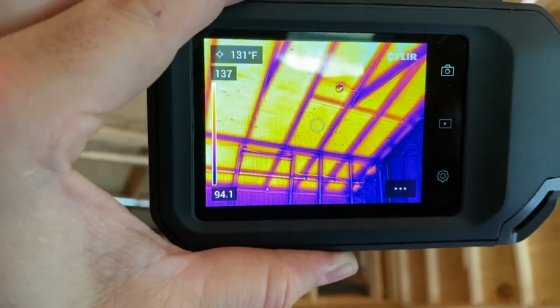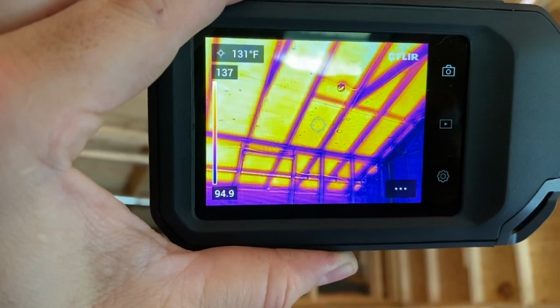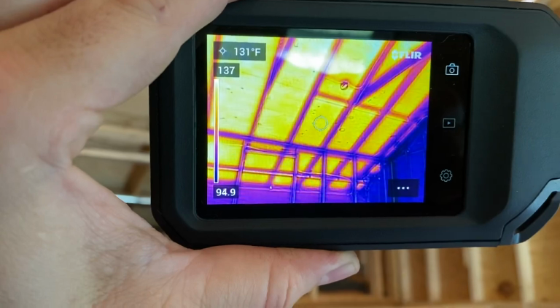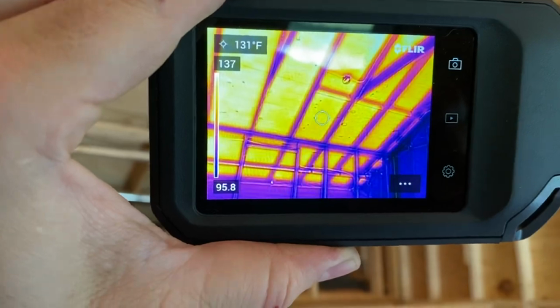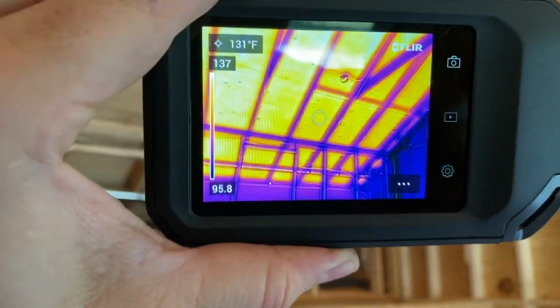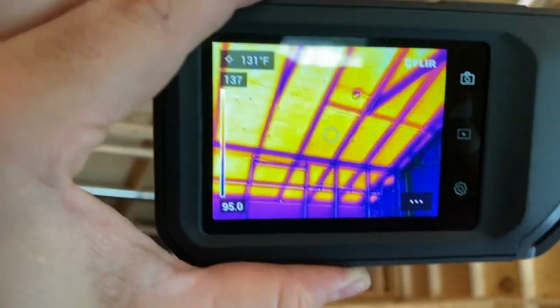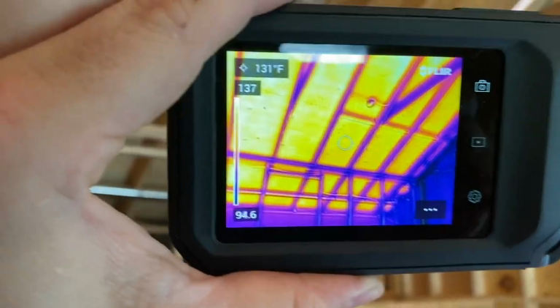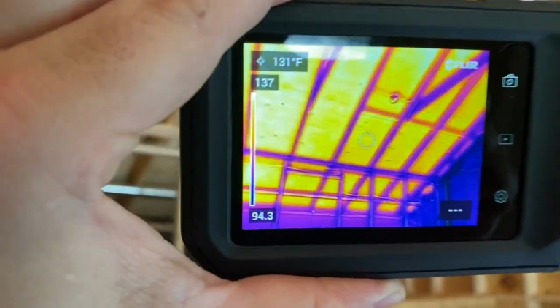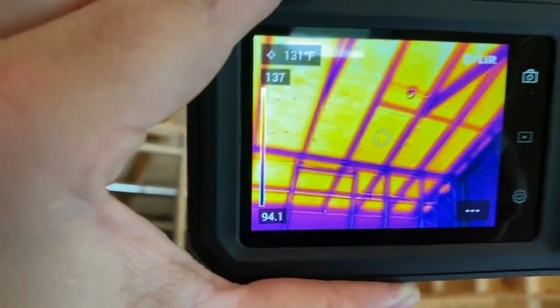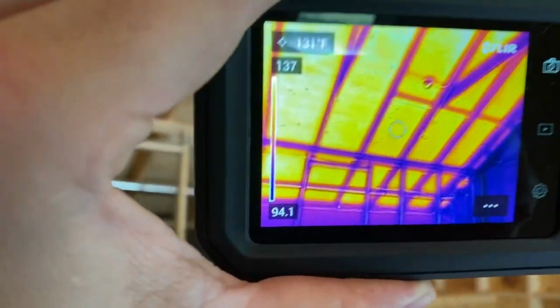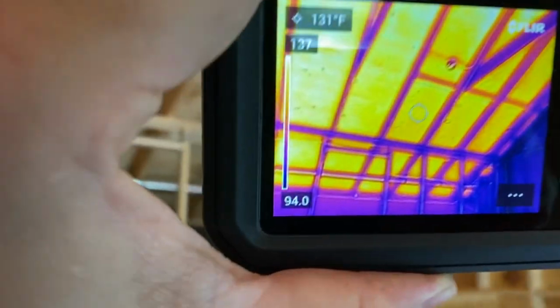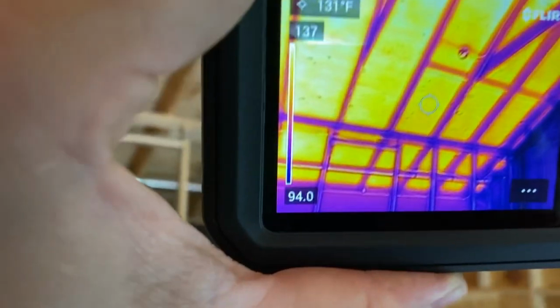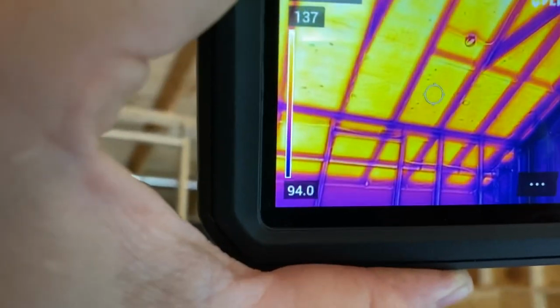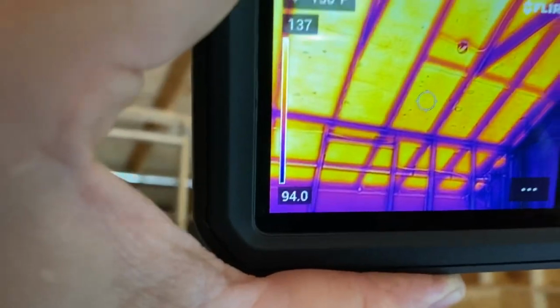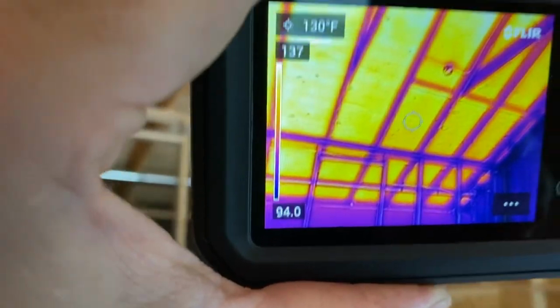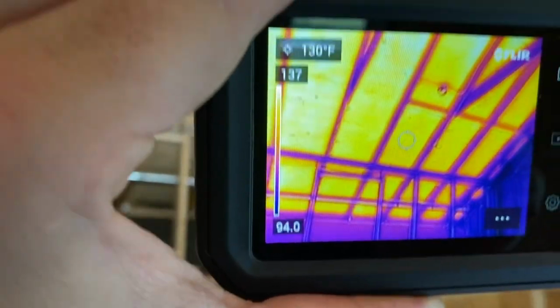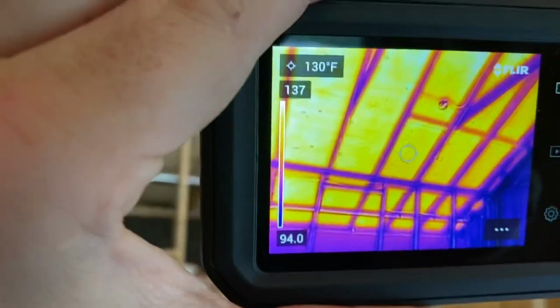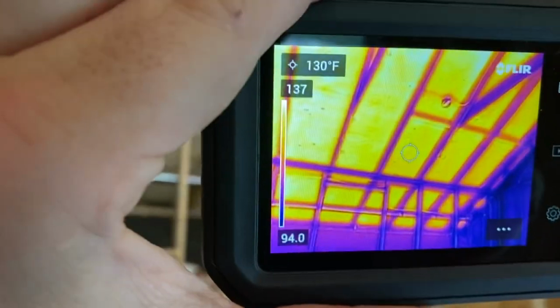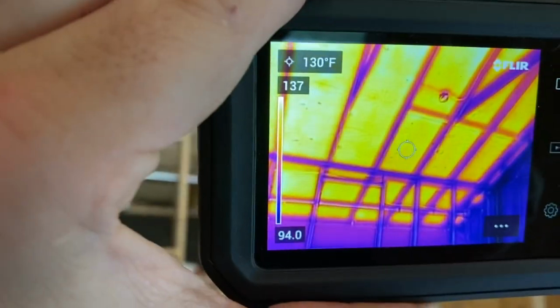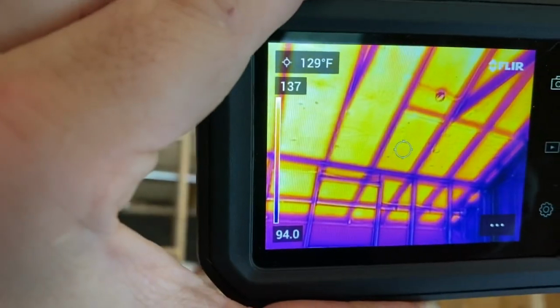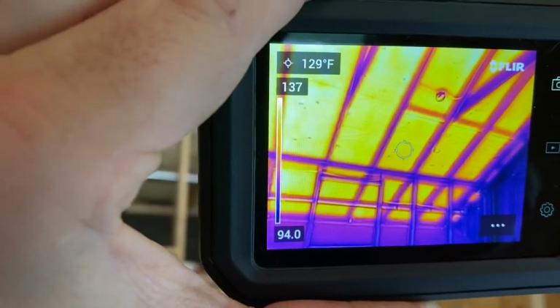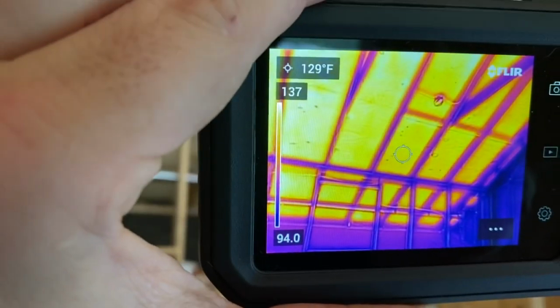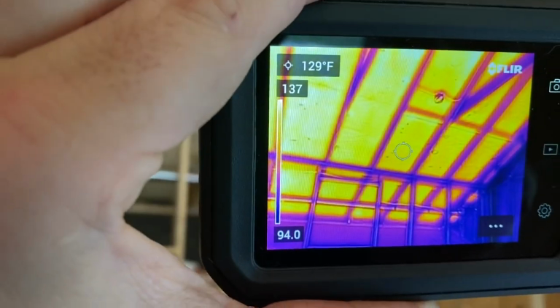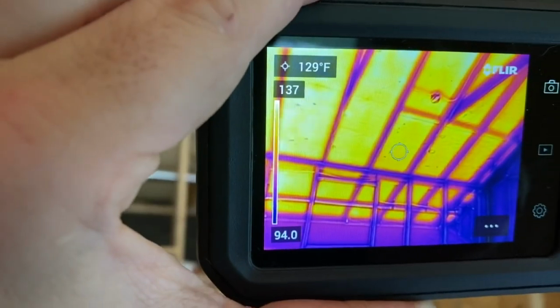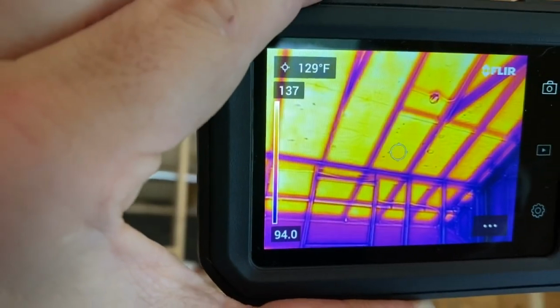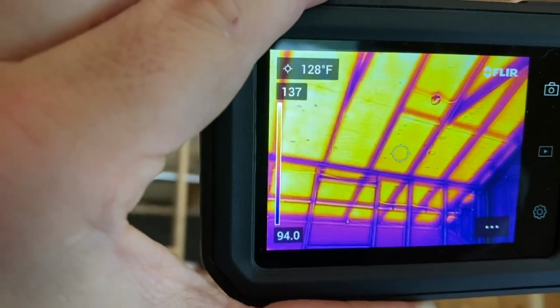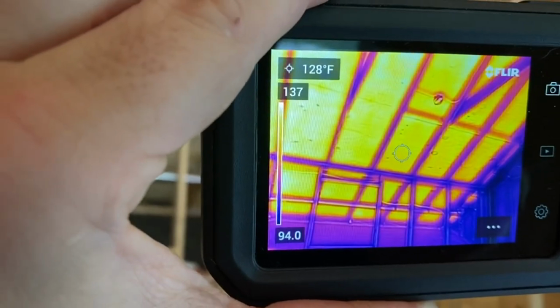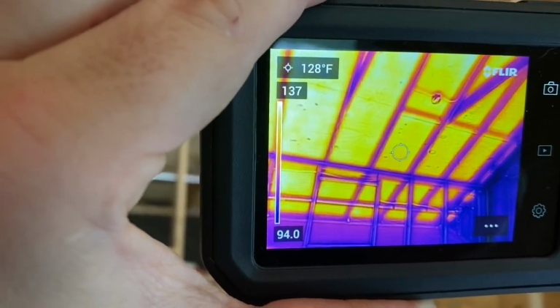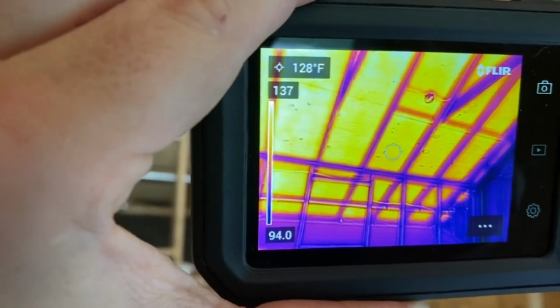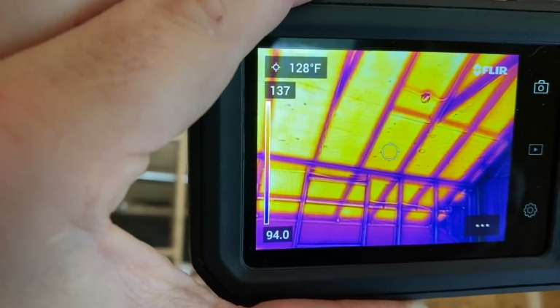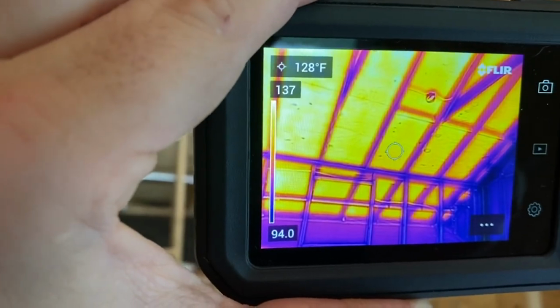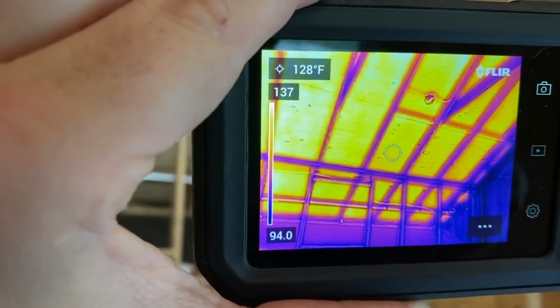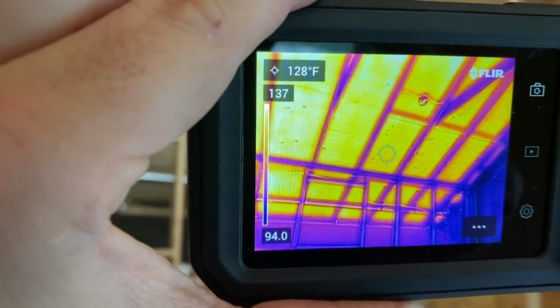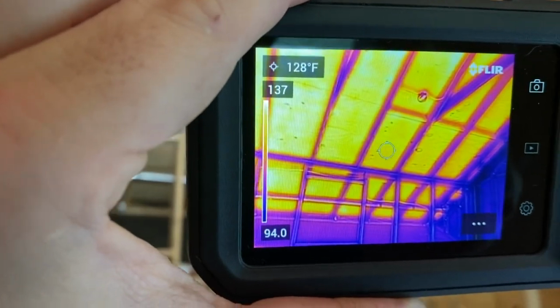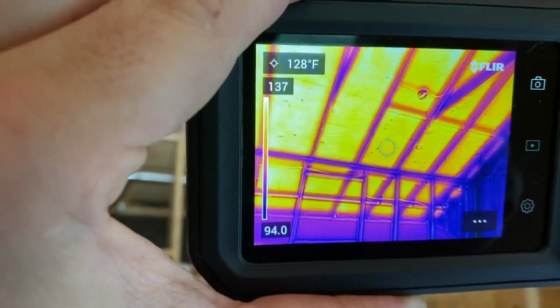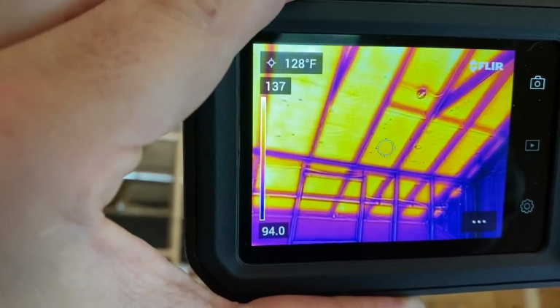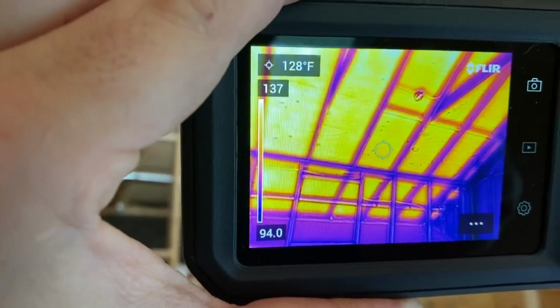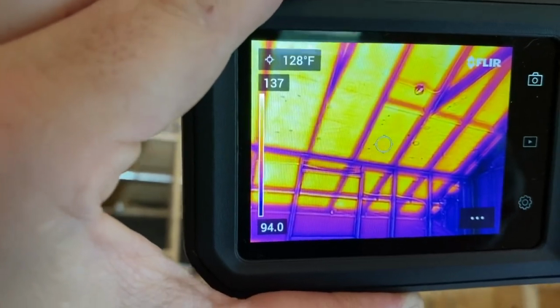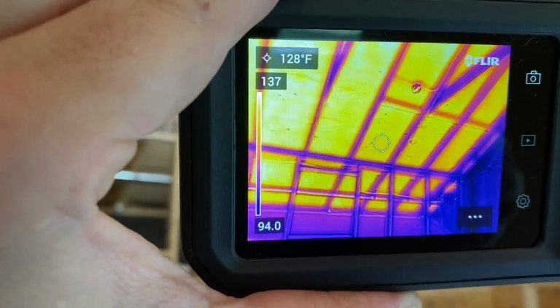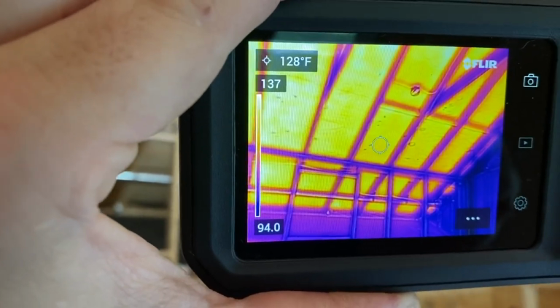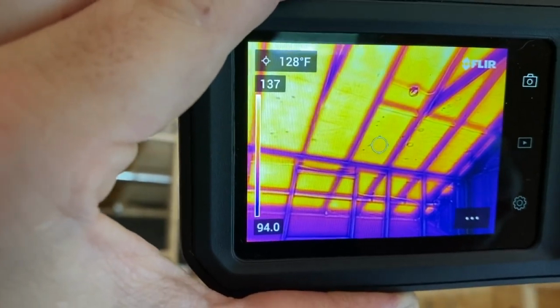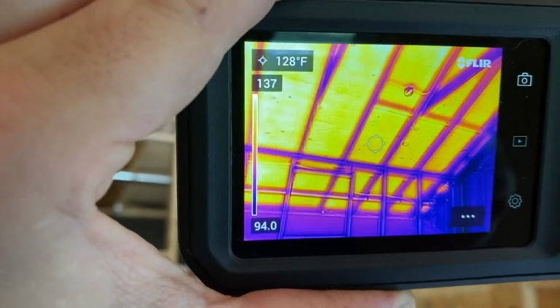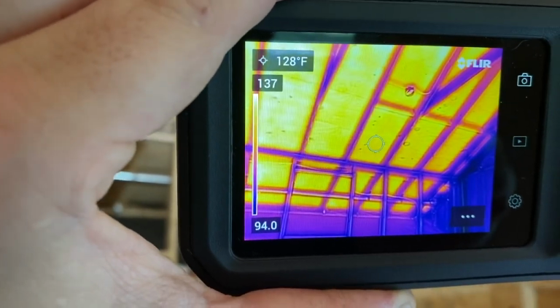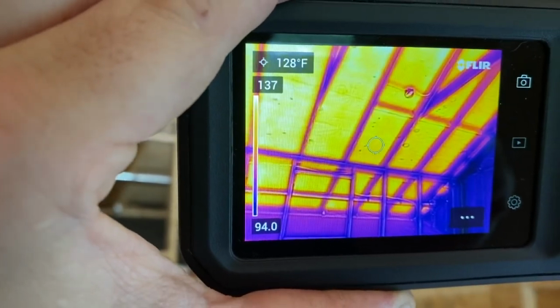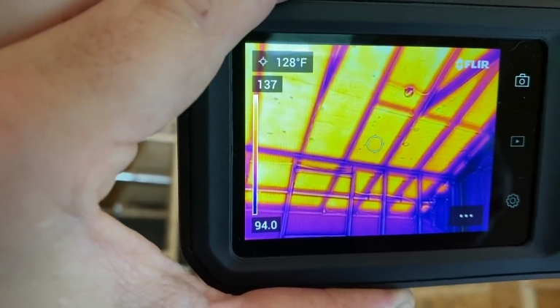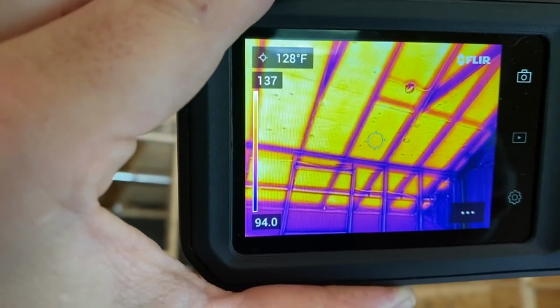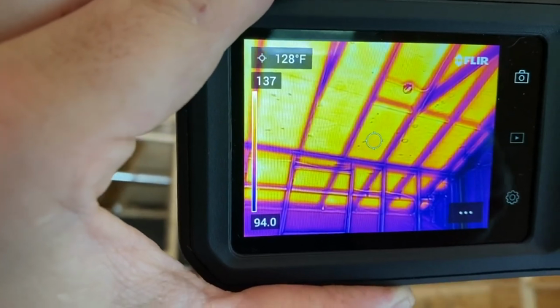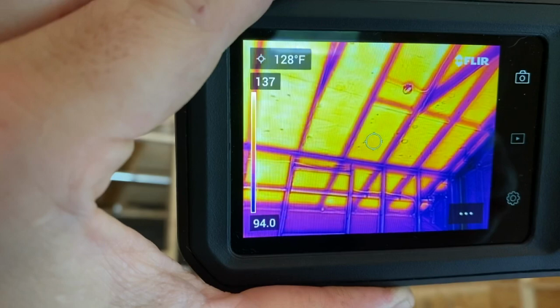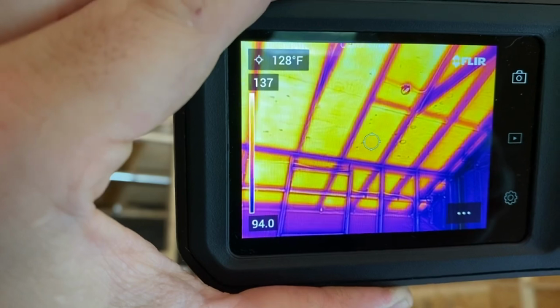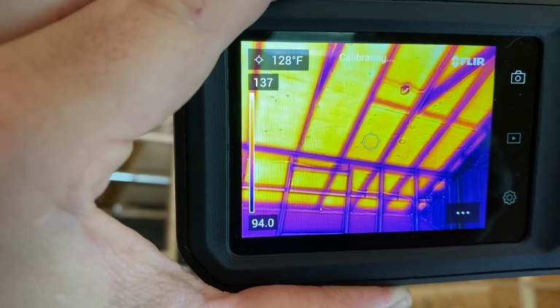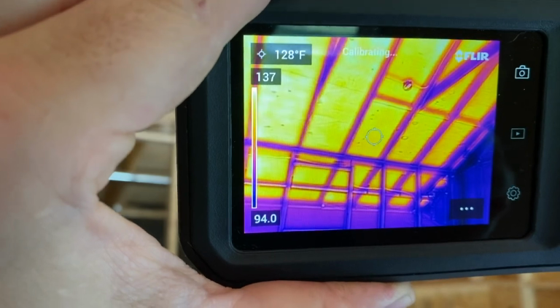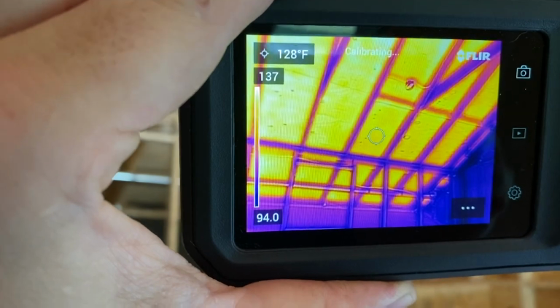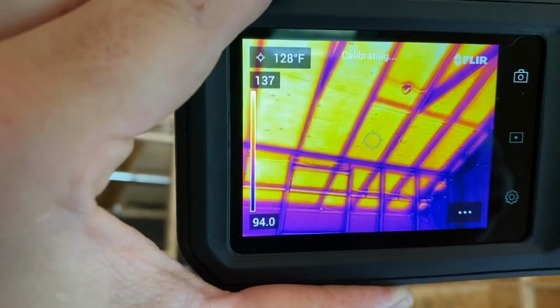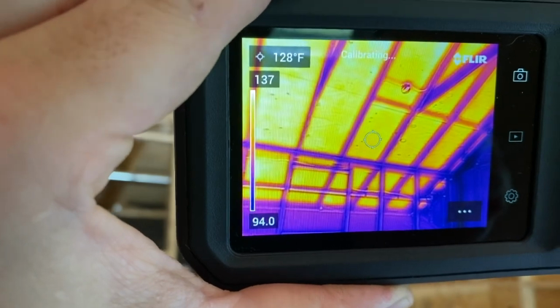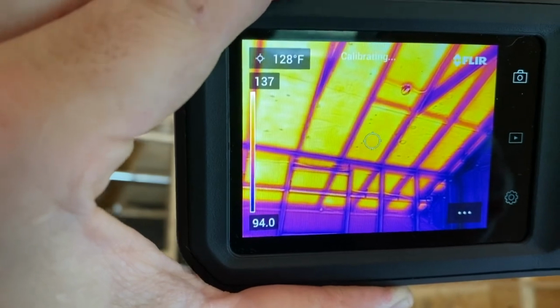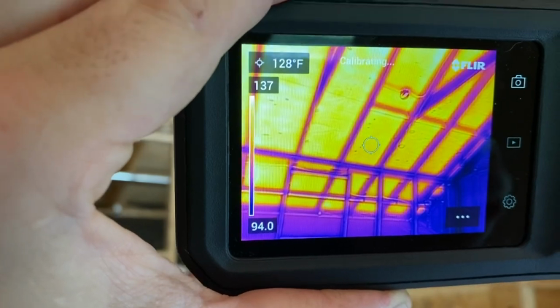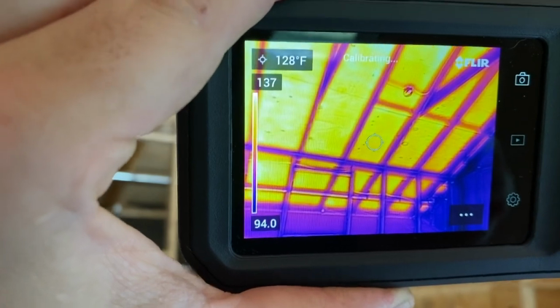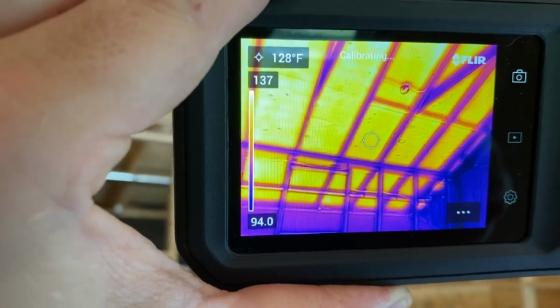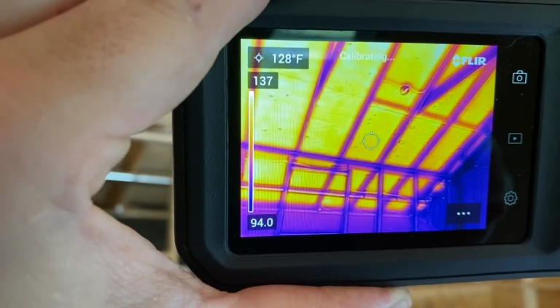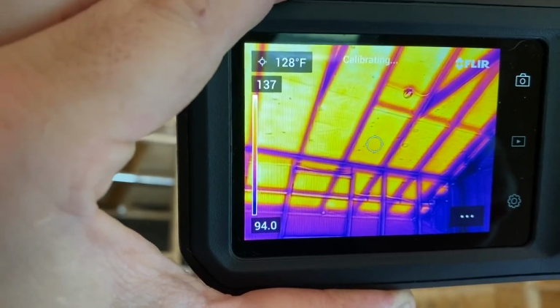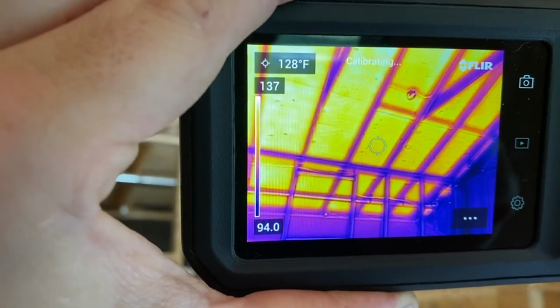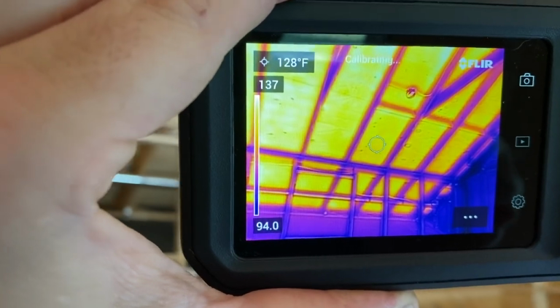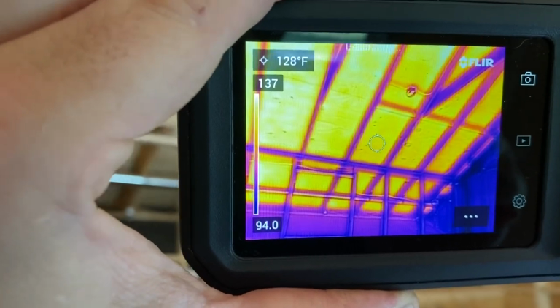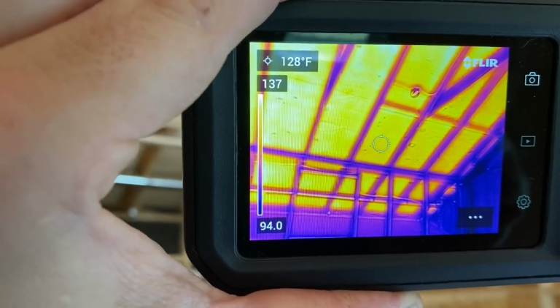You can see here on the left side there's a spectrum grid. The hottest part in frame on the camera is 137 degrees. The coolest is 94.